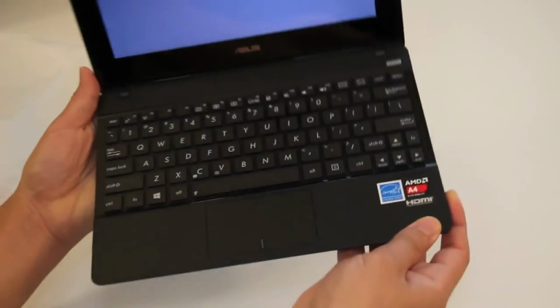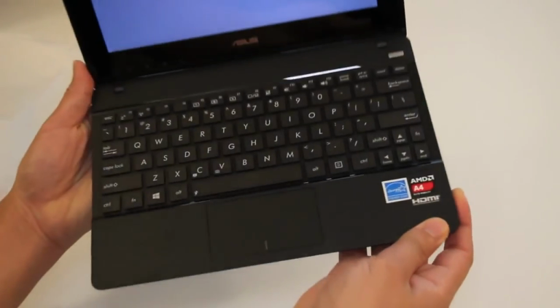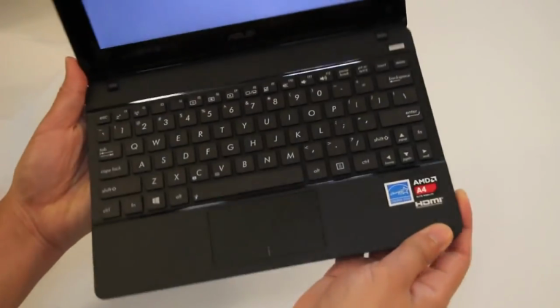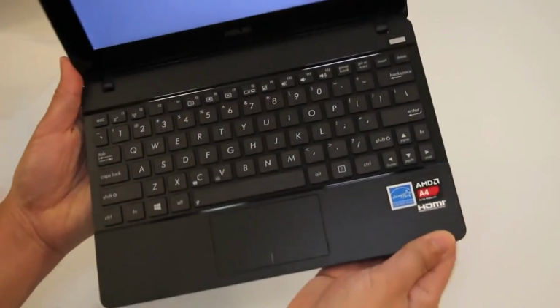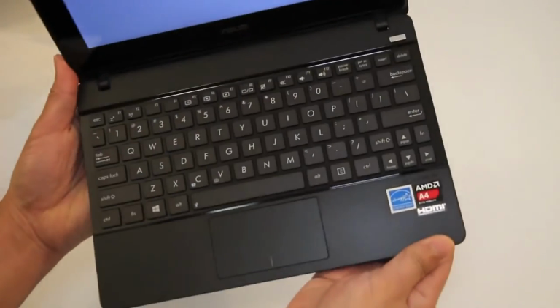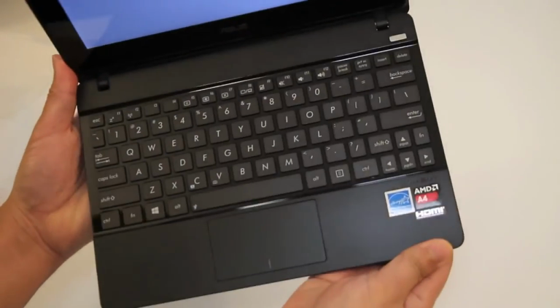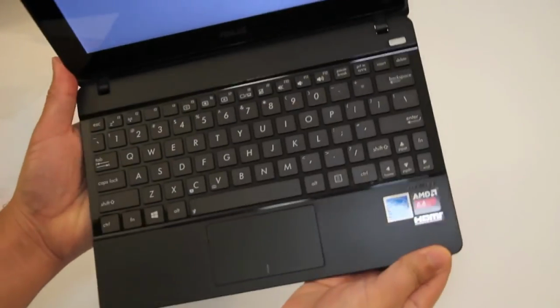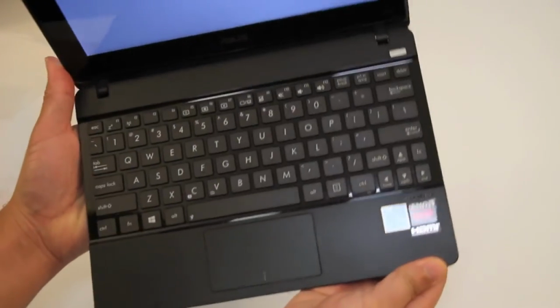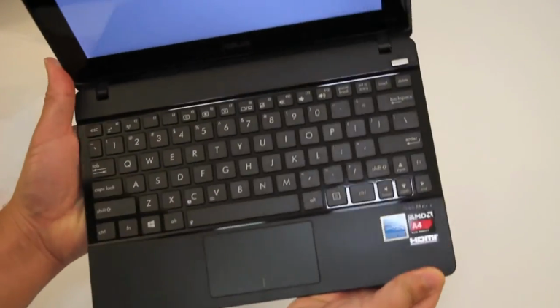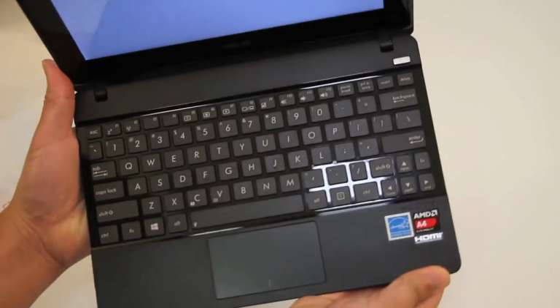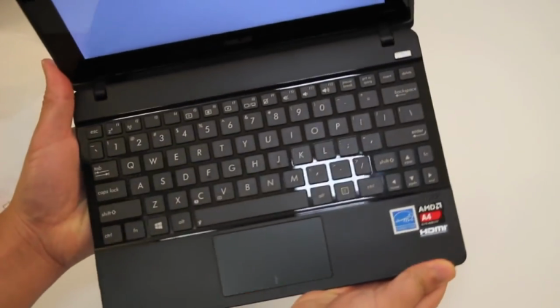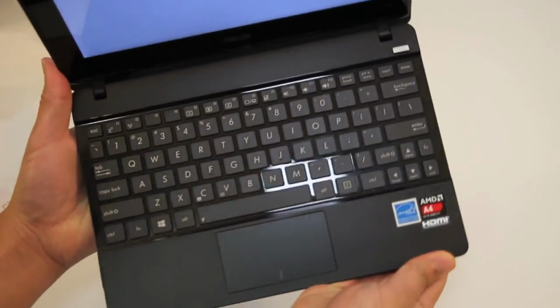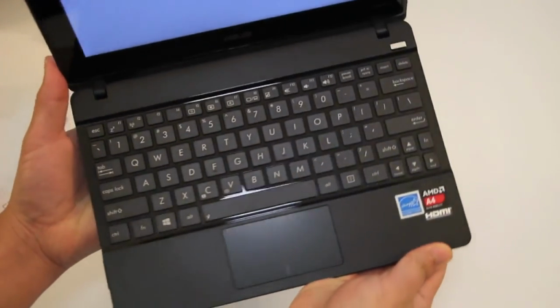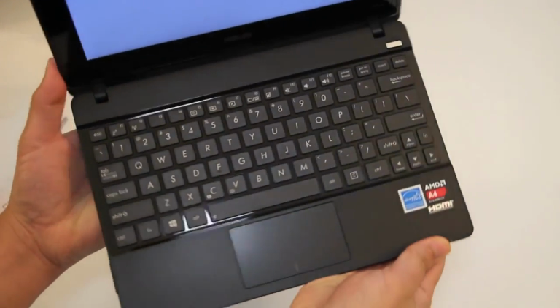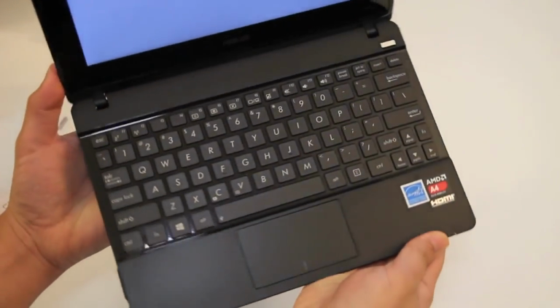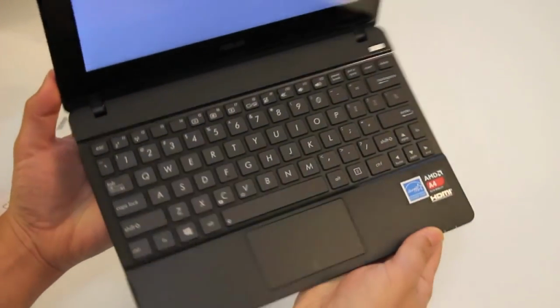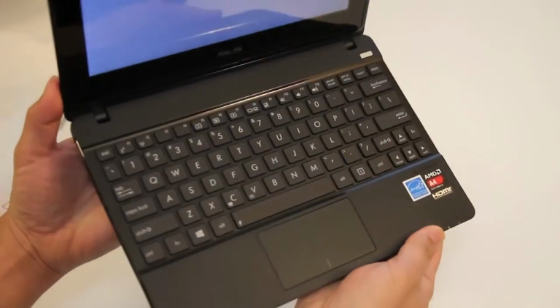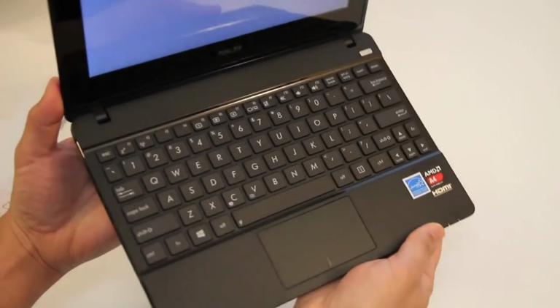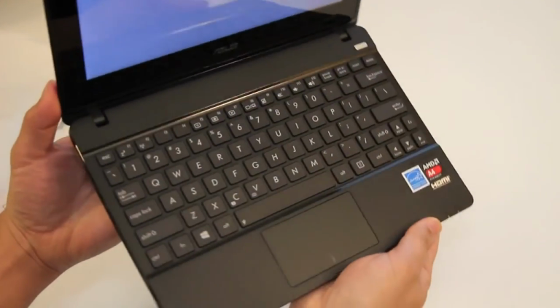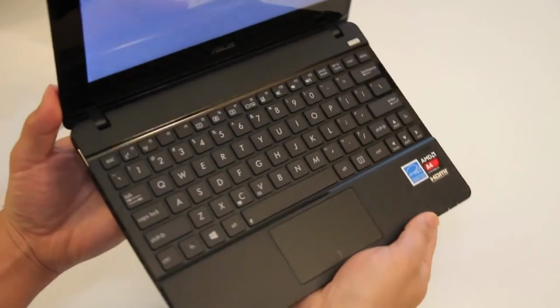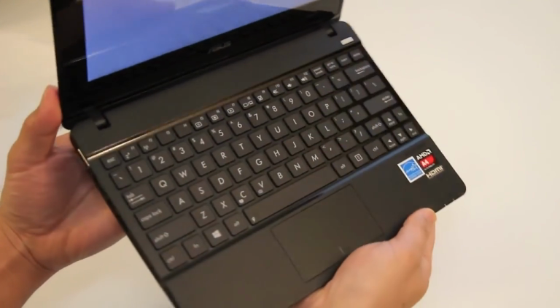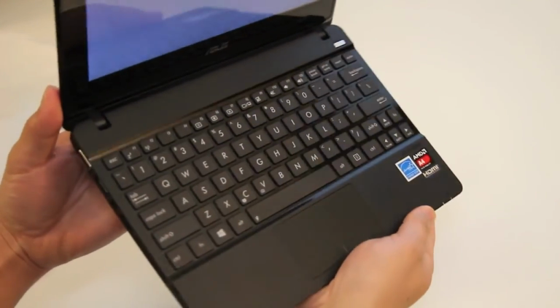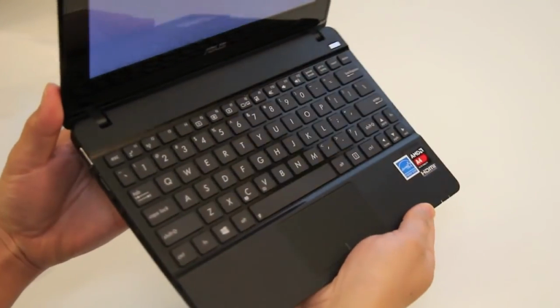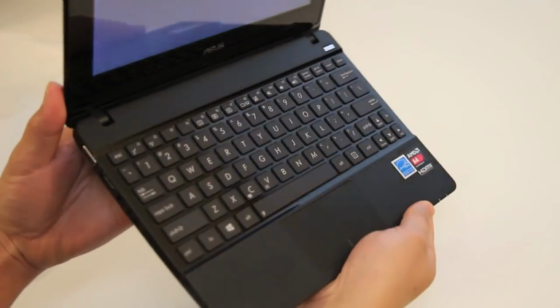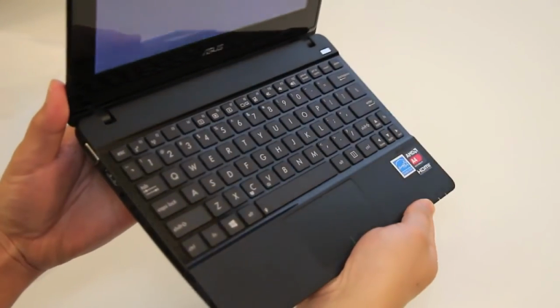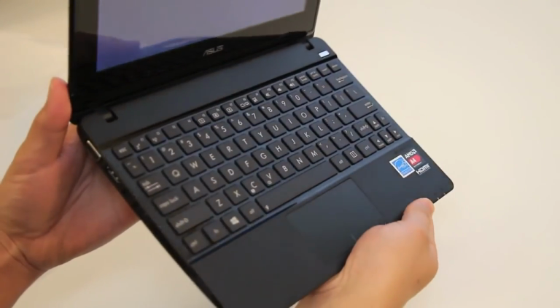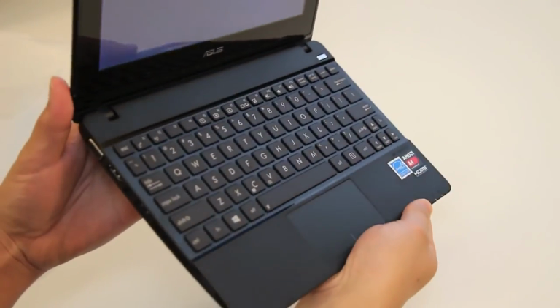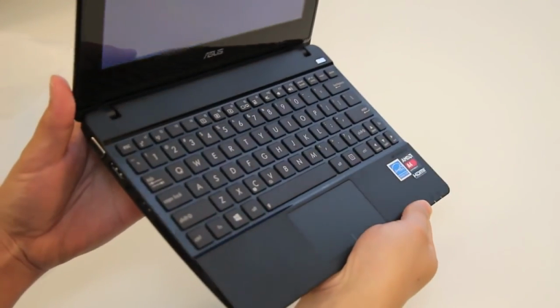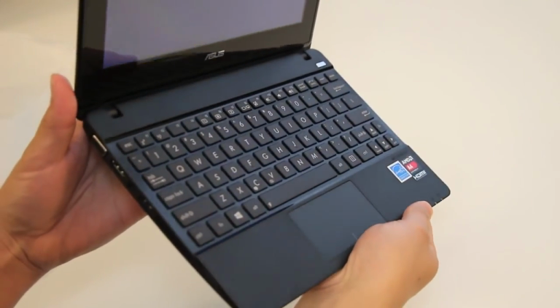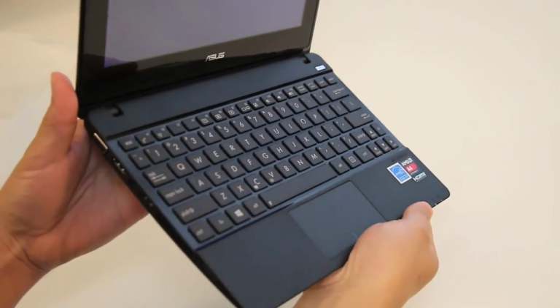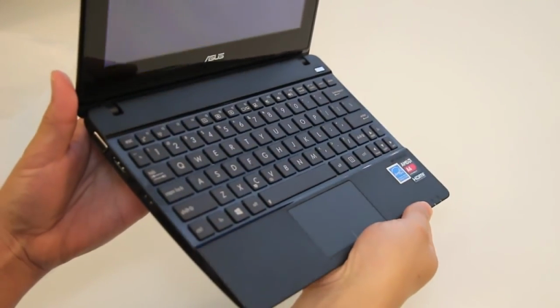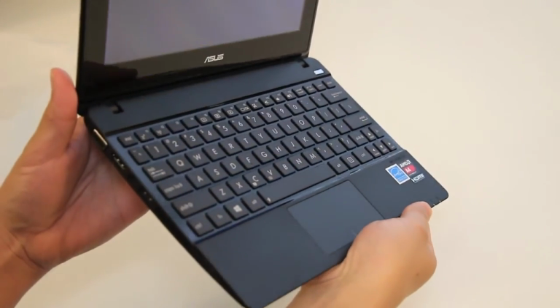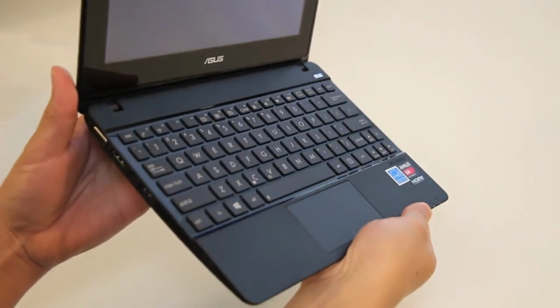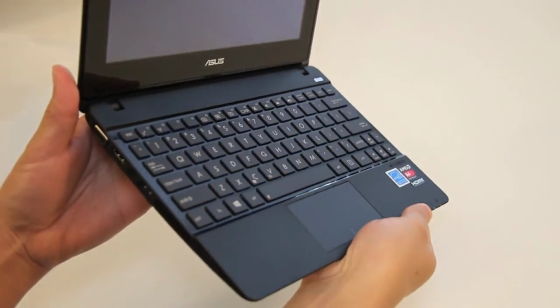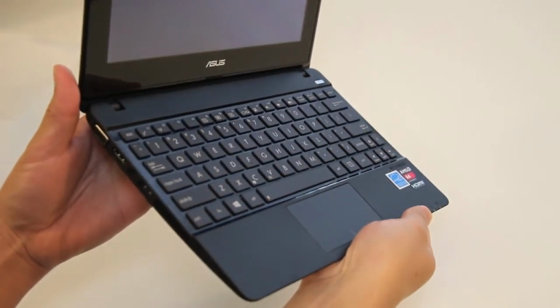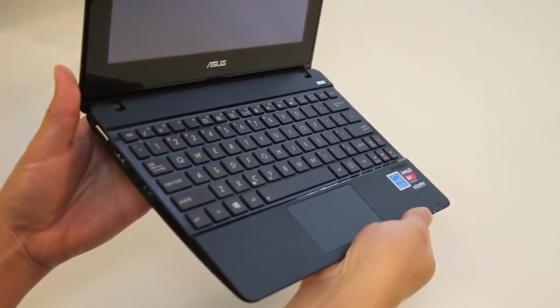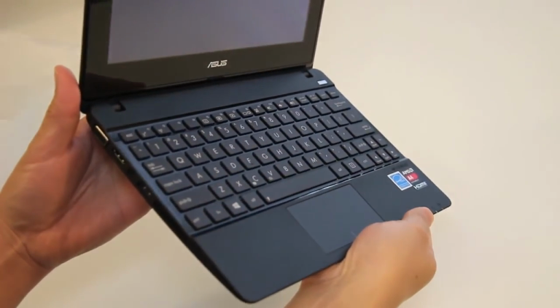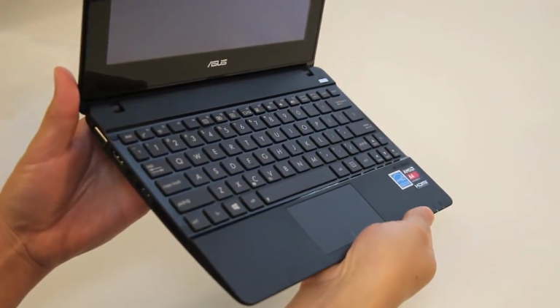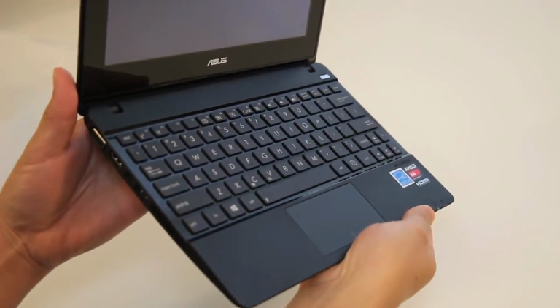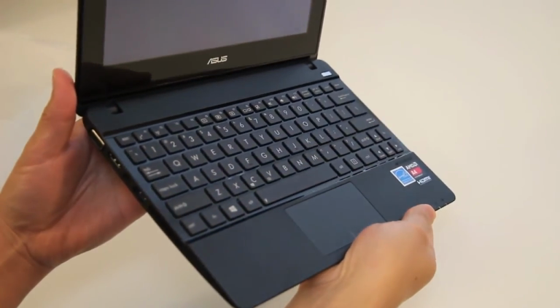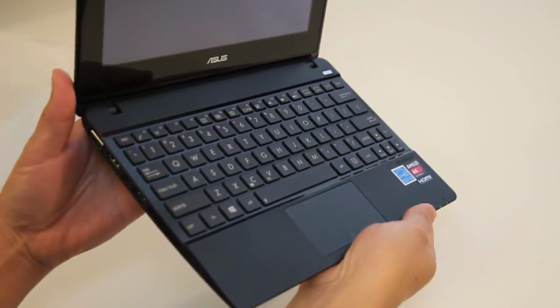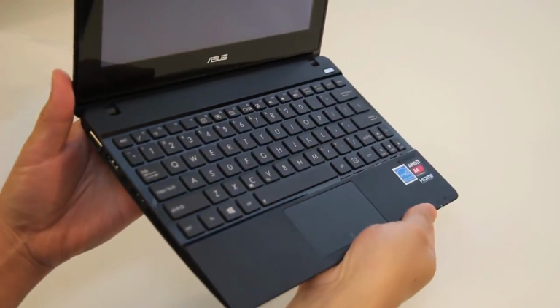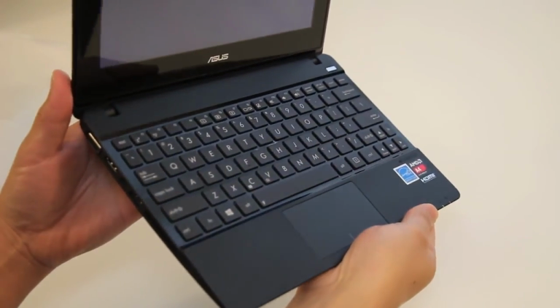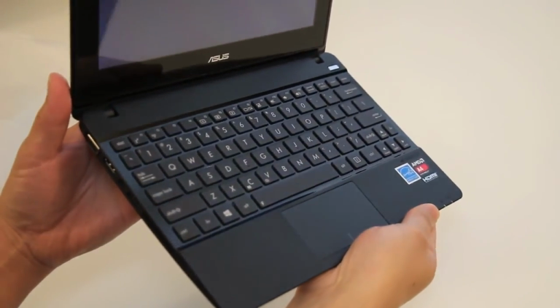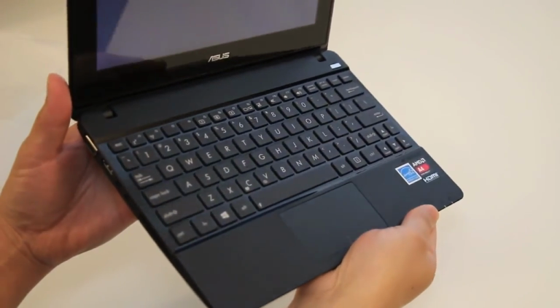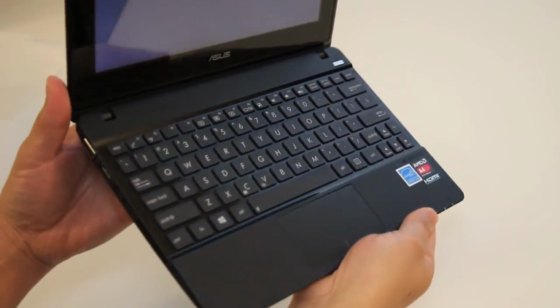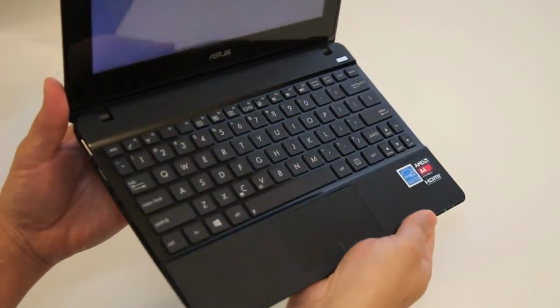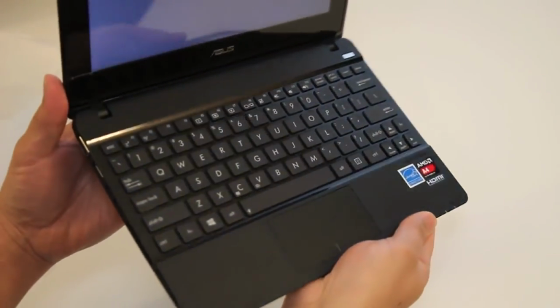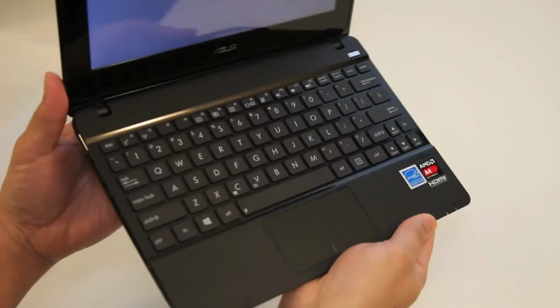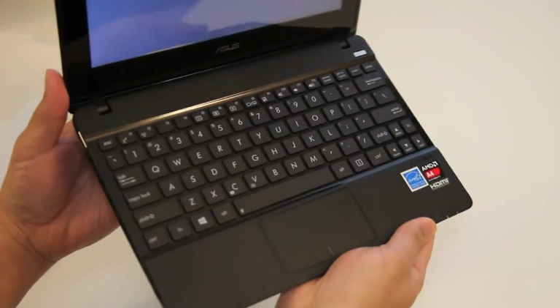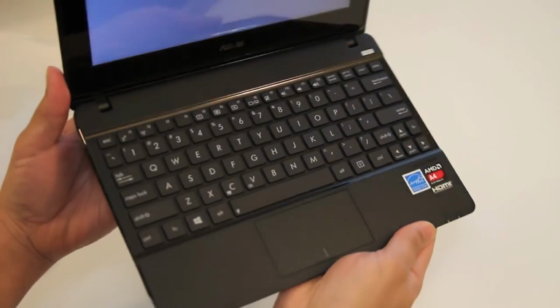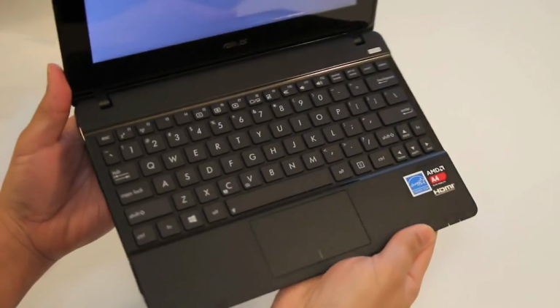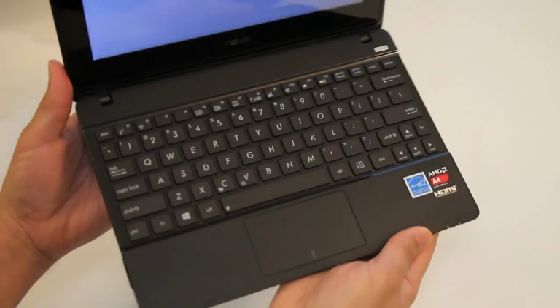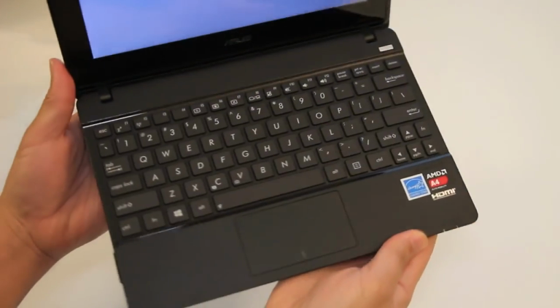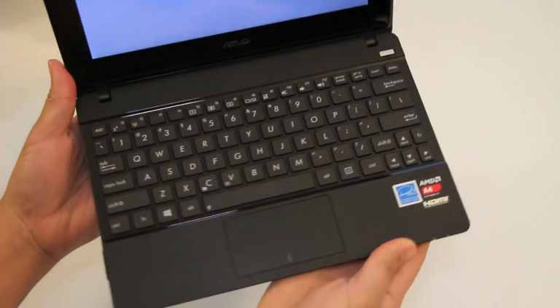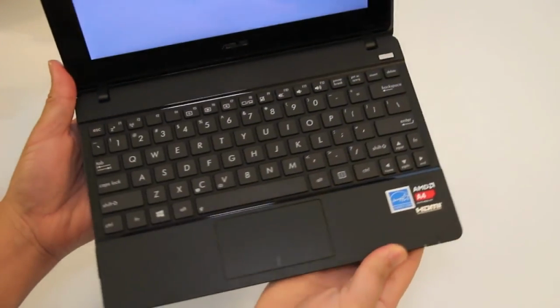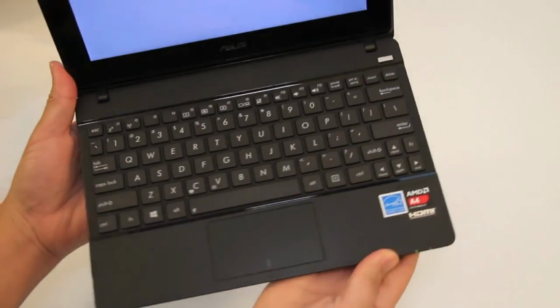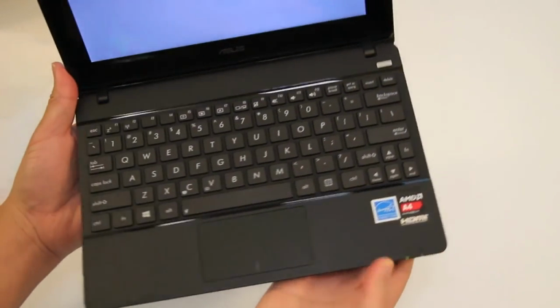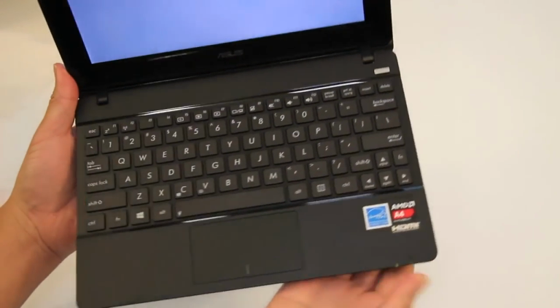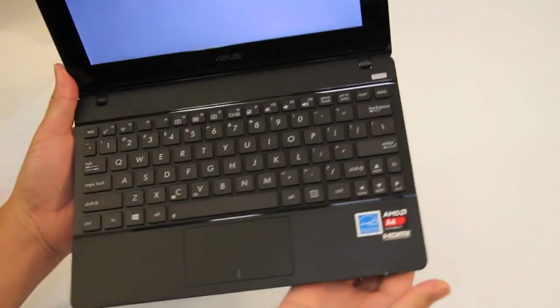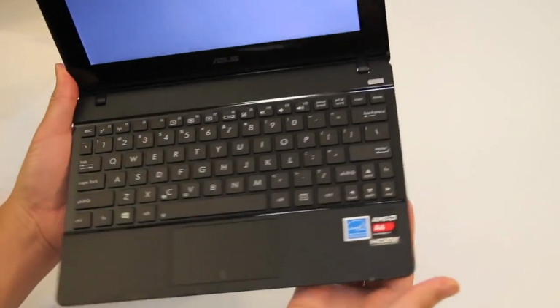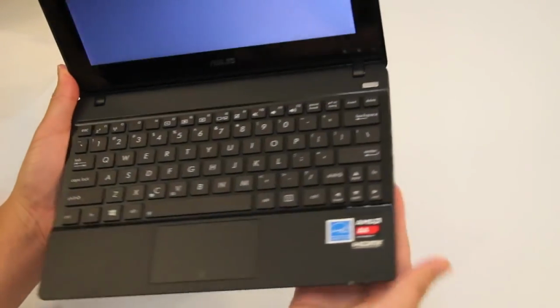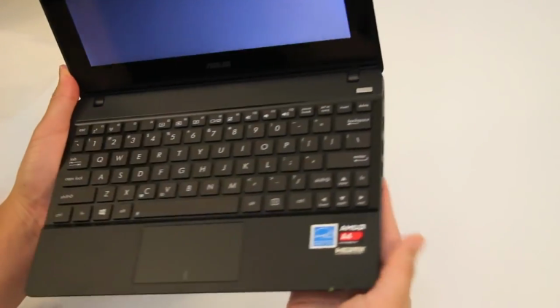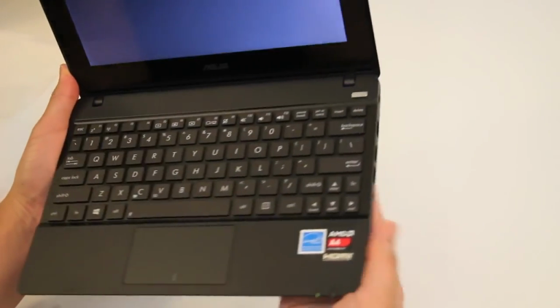Thanks so much for watching this video. For the next couple of days I'll be testing out this laptop and I'll have a review on it soon. Alright, thanks guys. Peace.